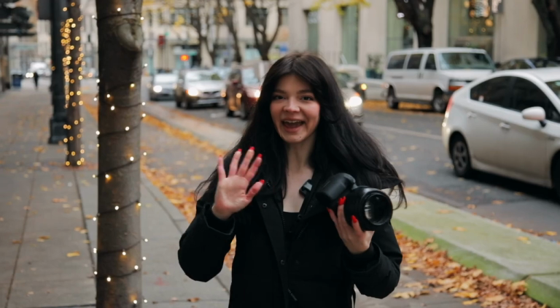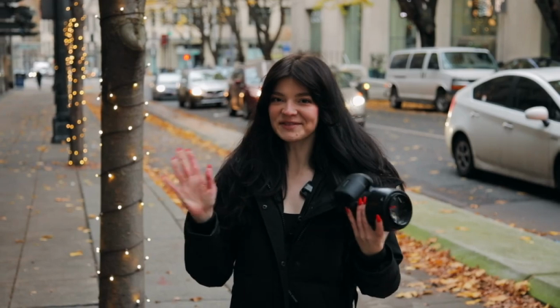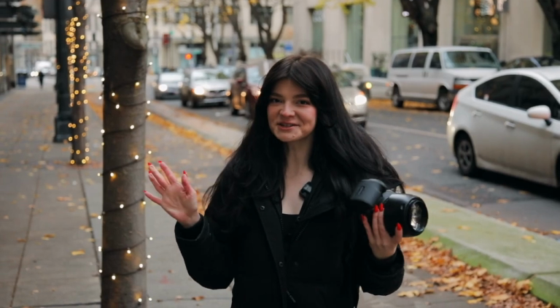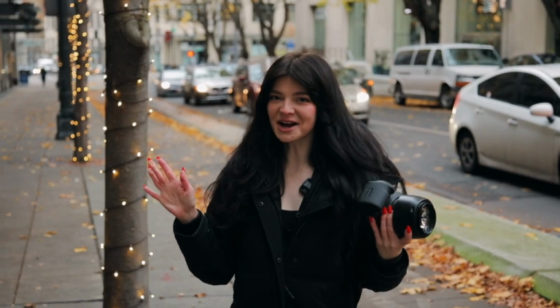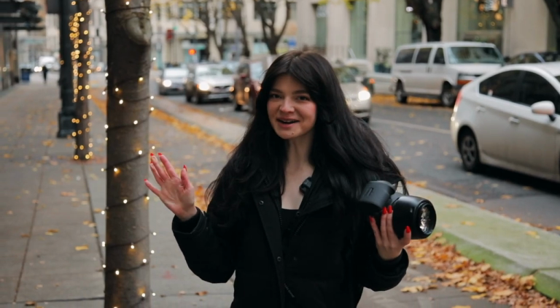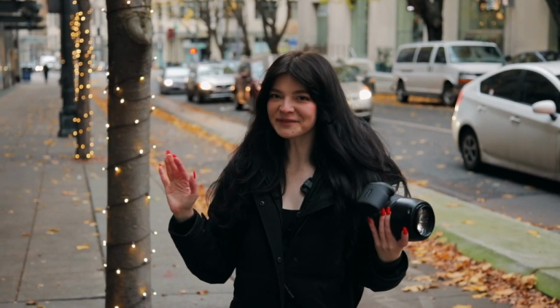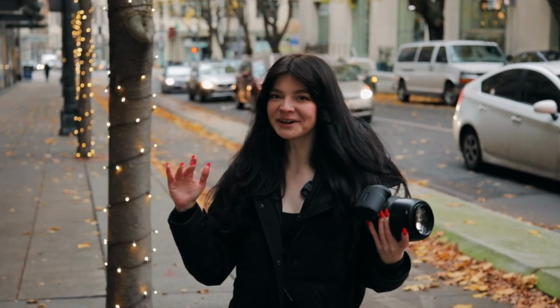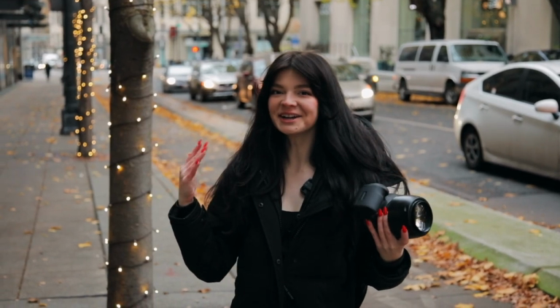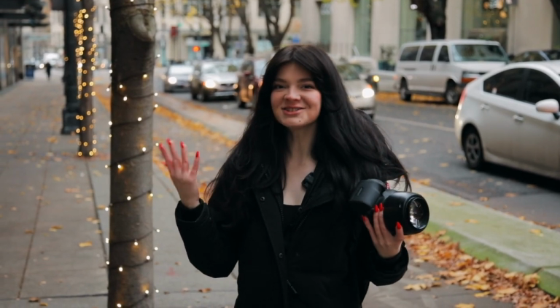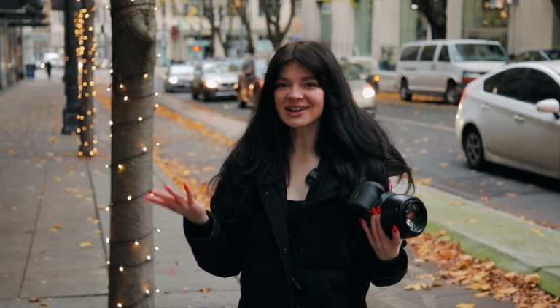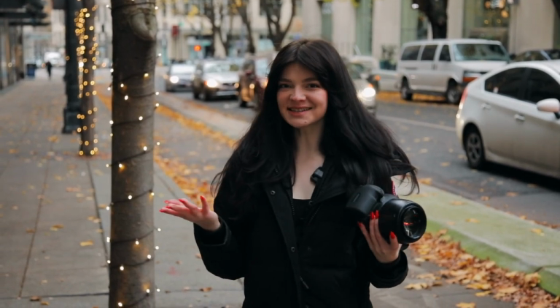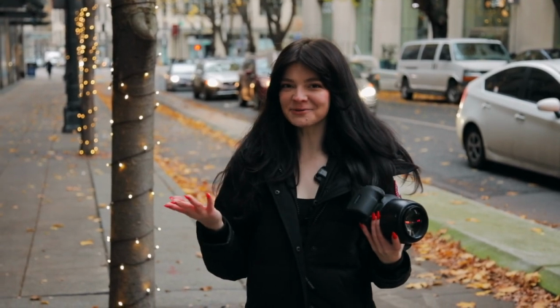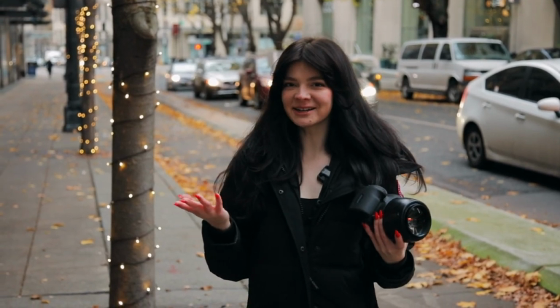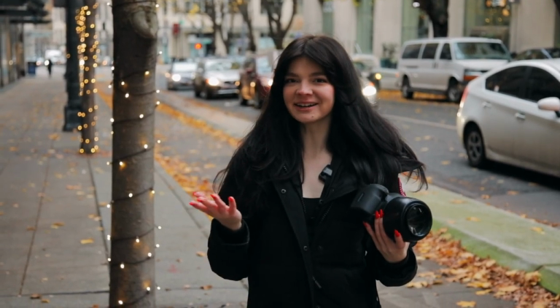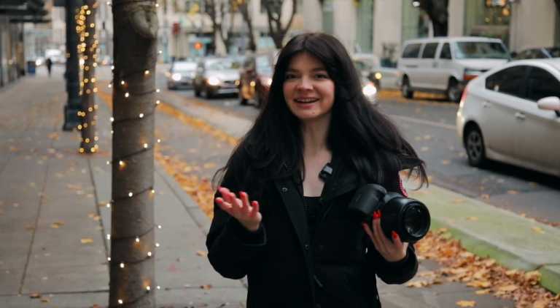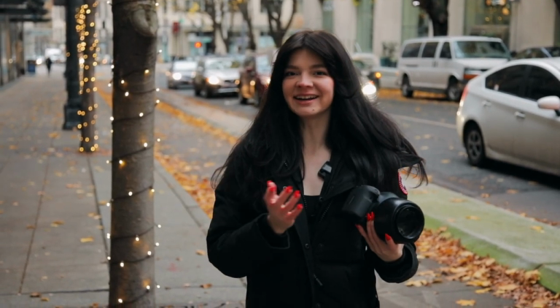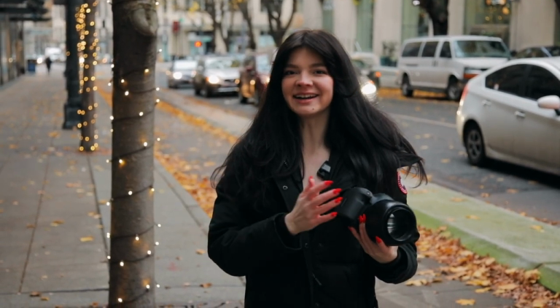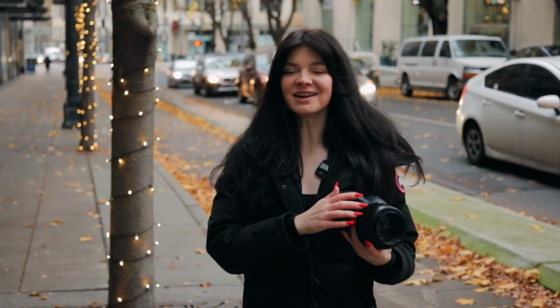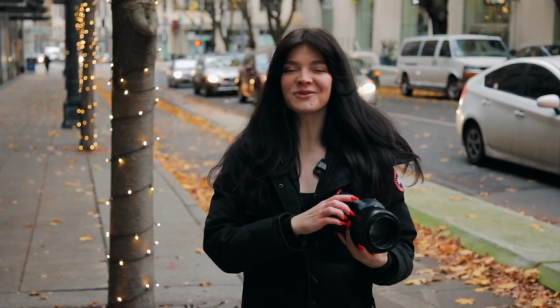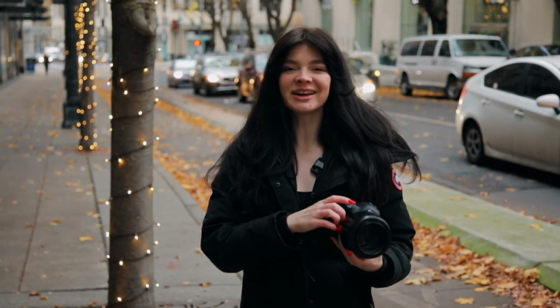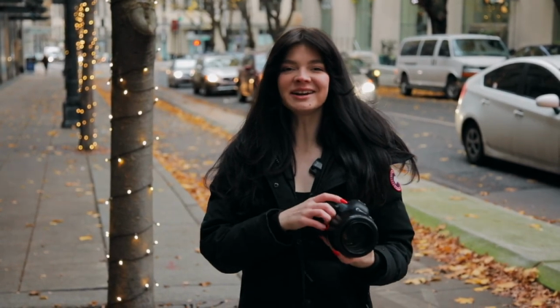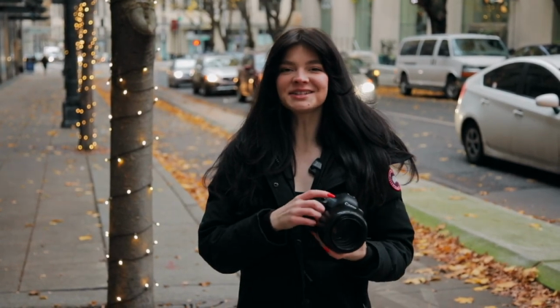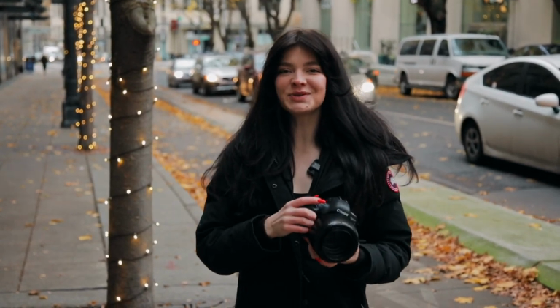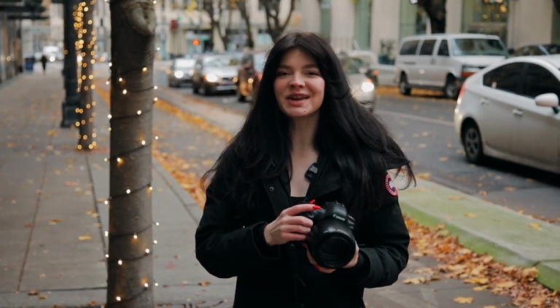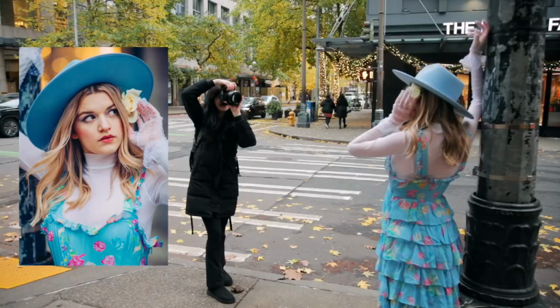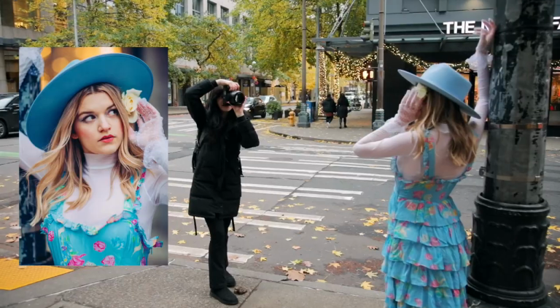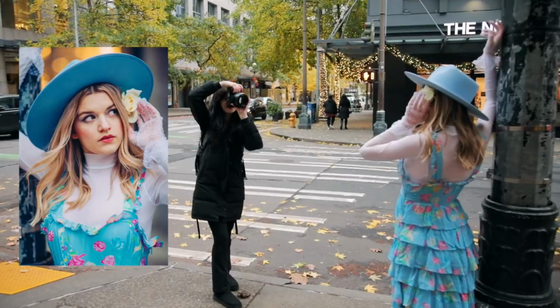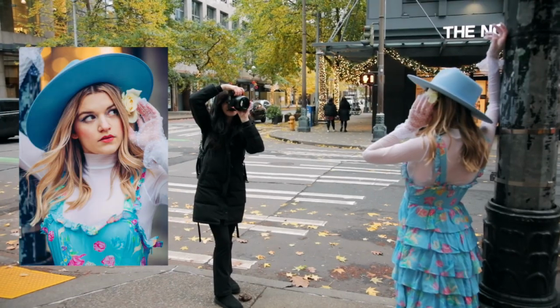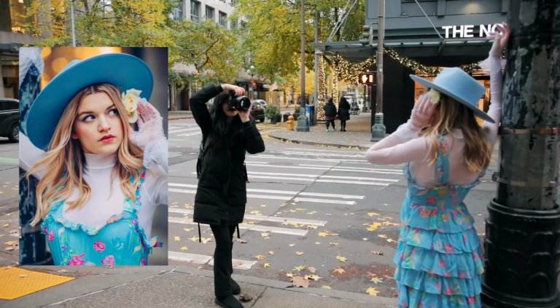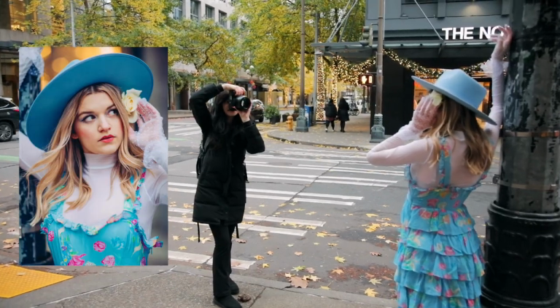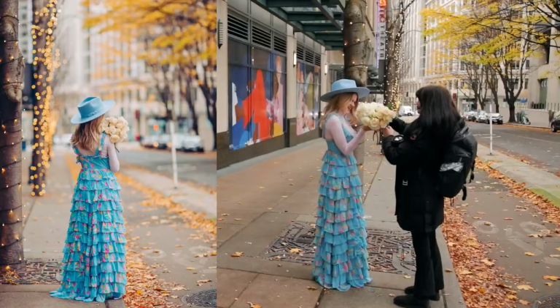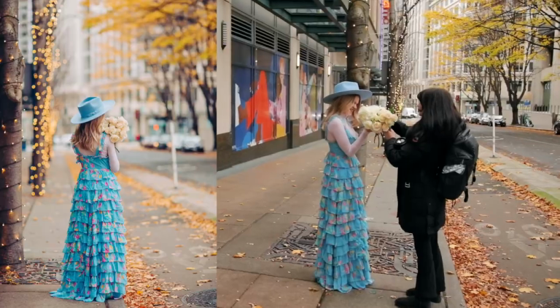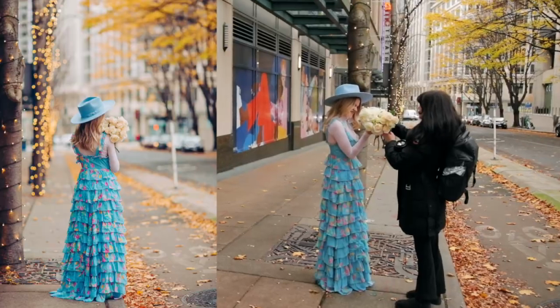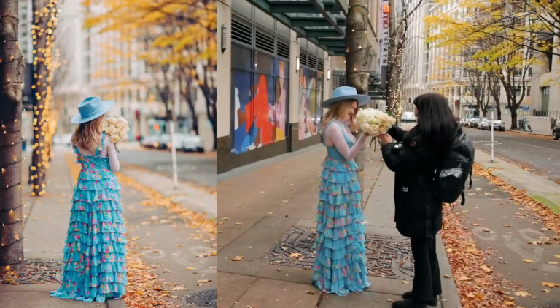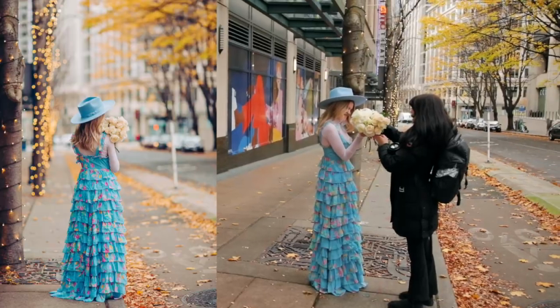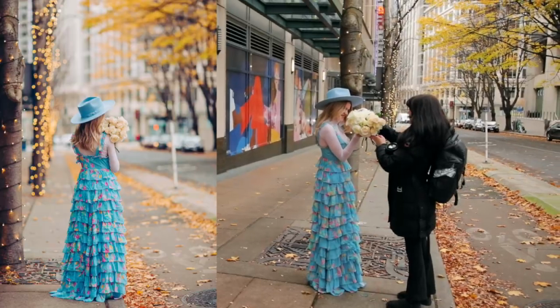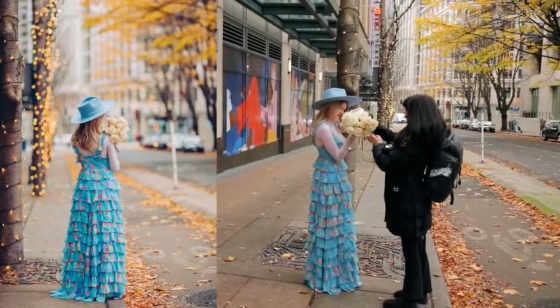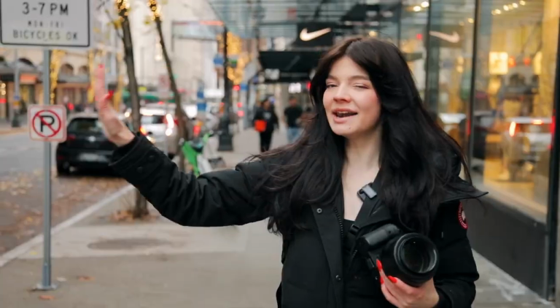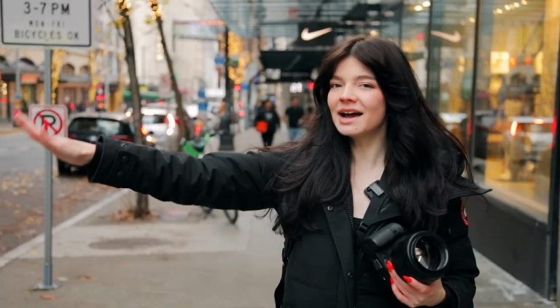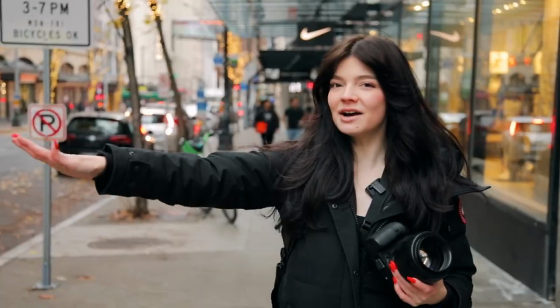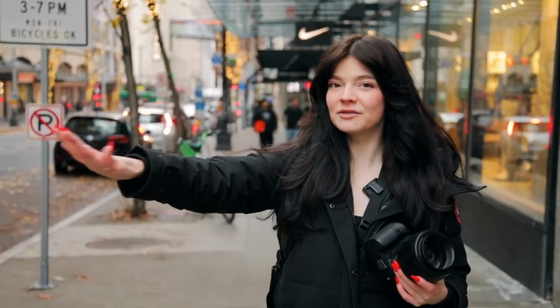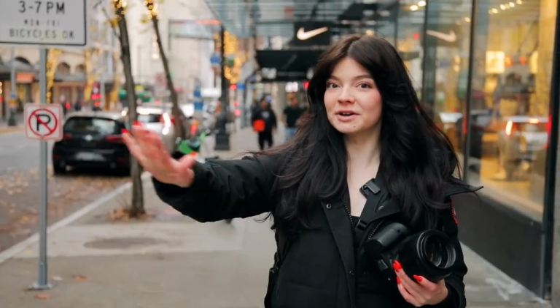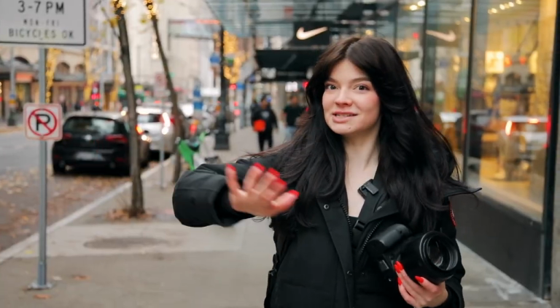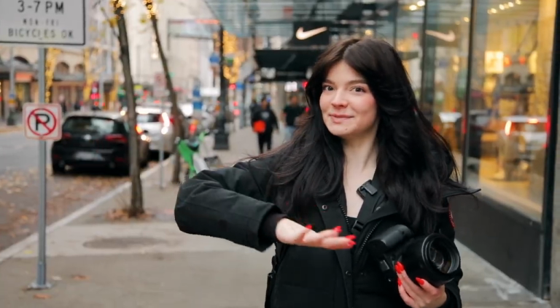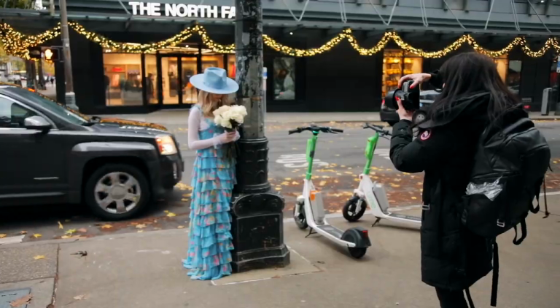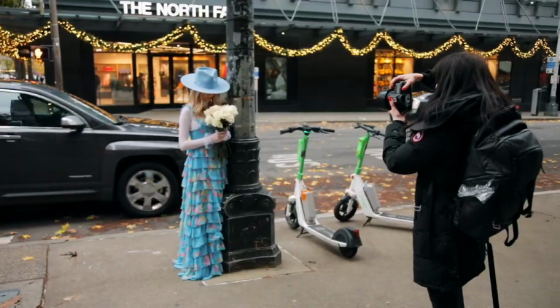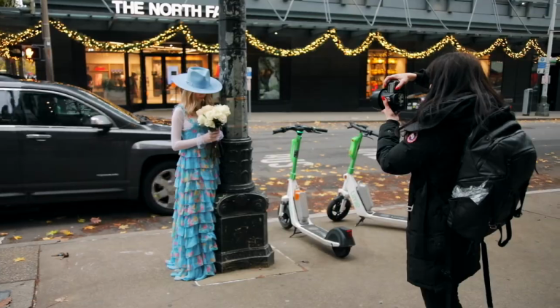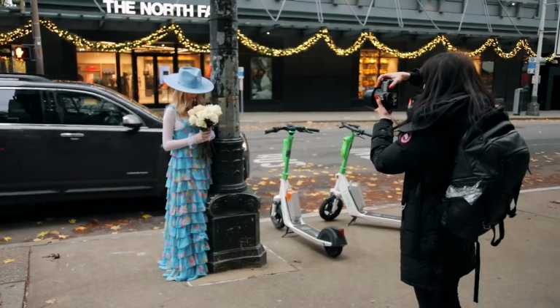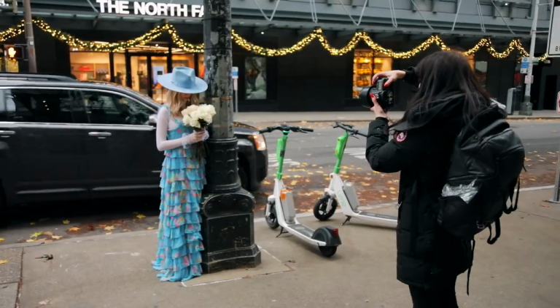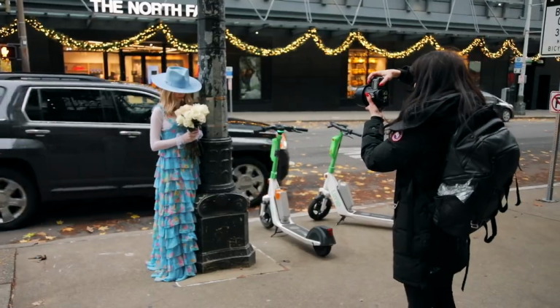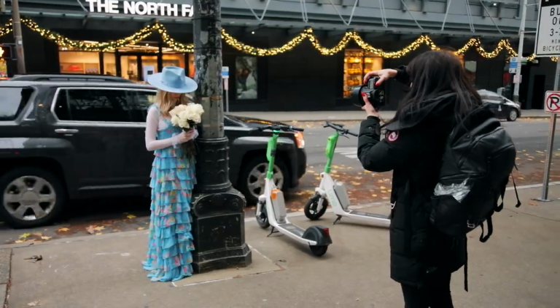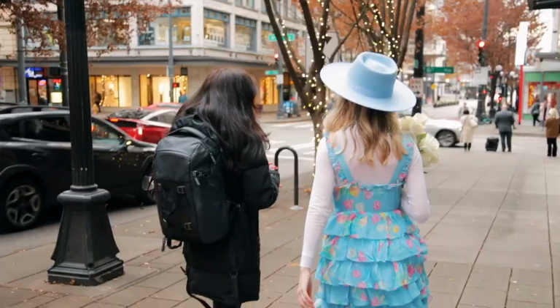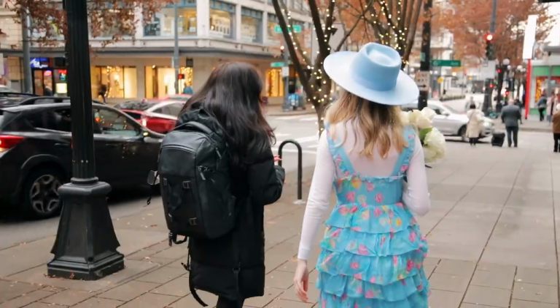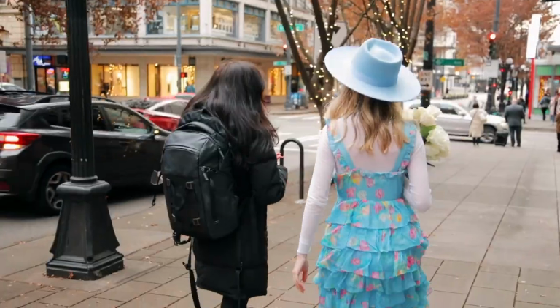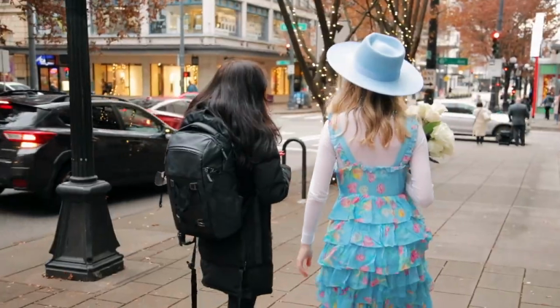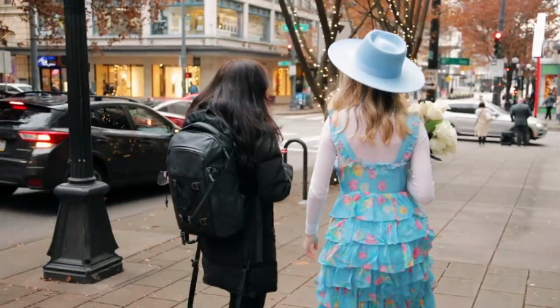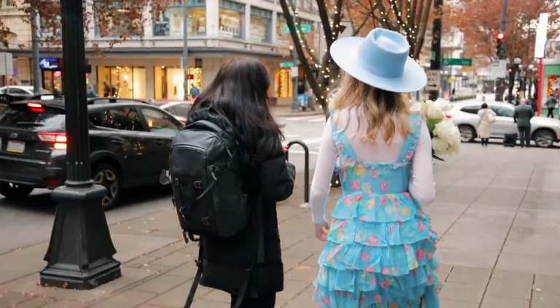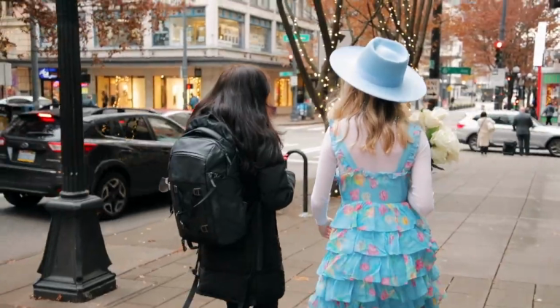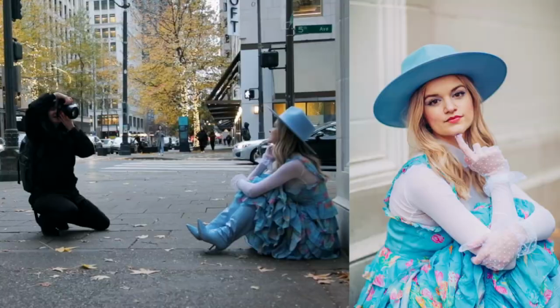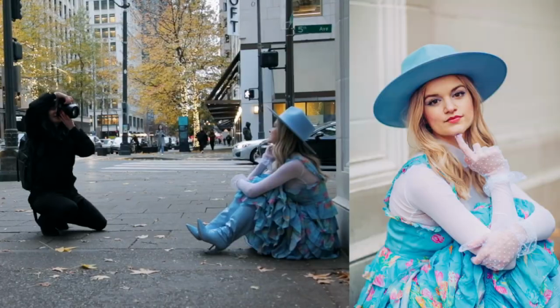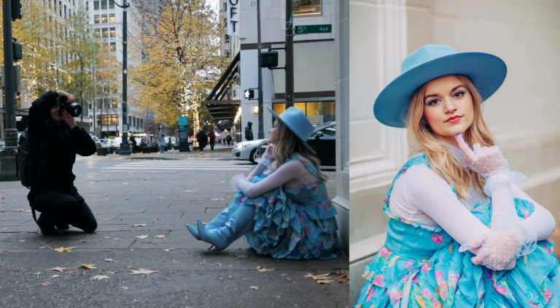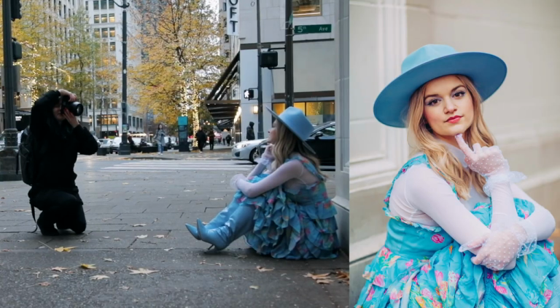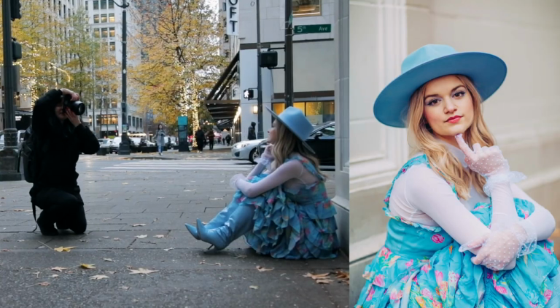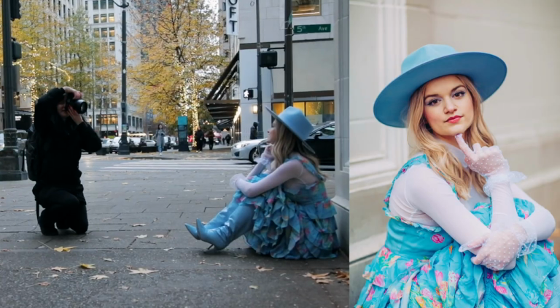Hey photographer, Jessica Whittaker here, and we are doing a behind-the-scenes photography video in beautiful downtown Seattle.